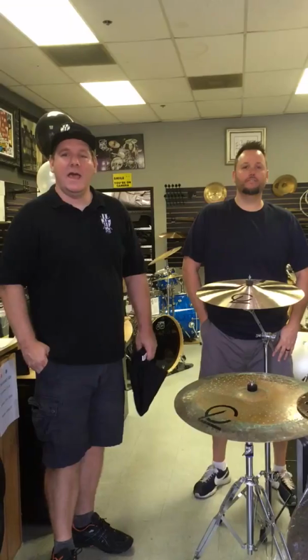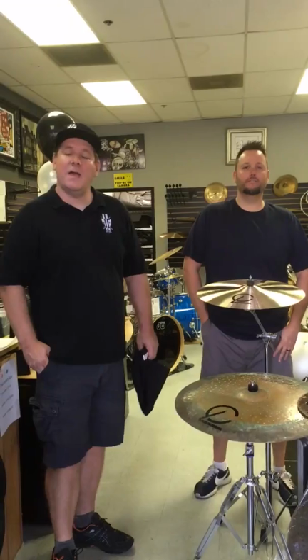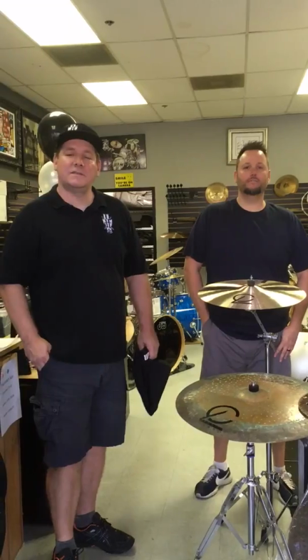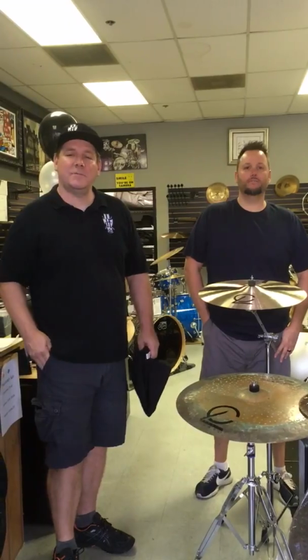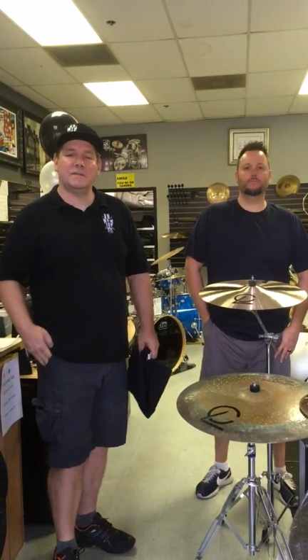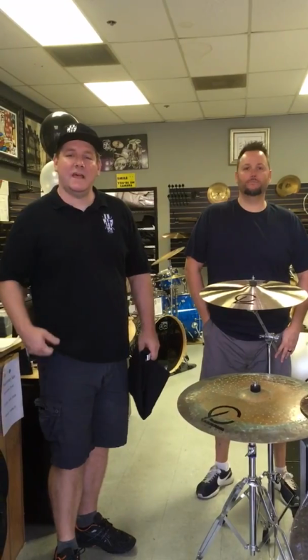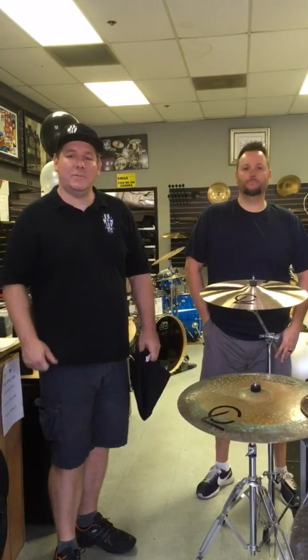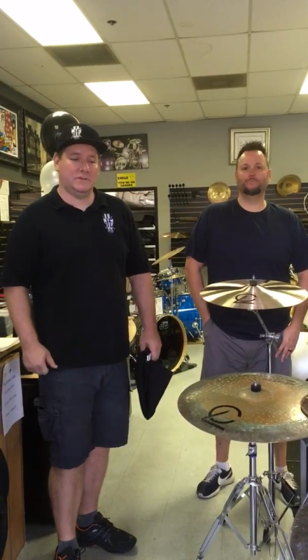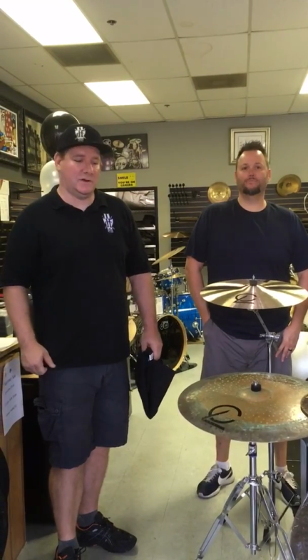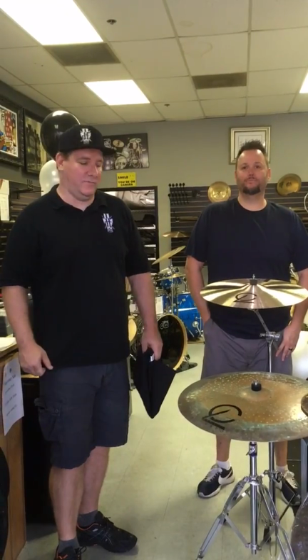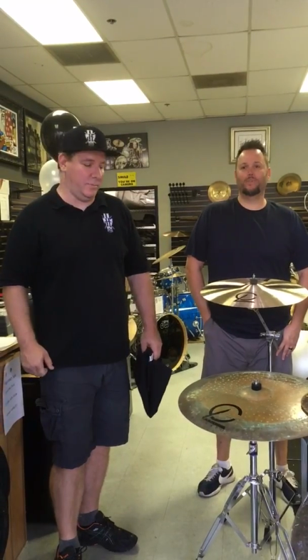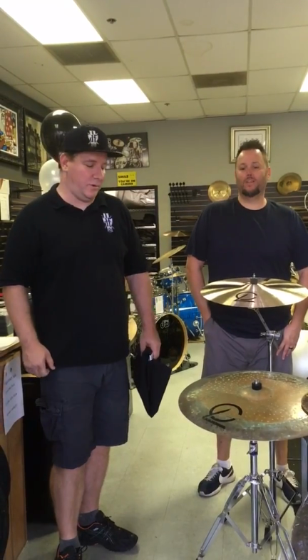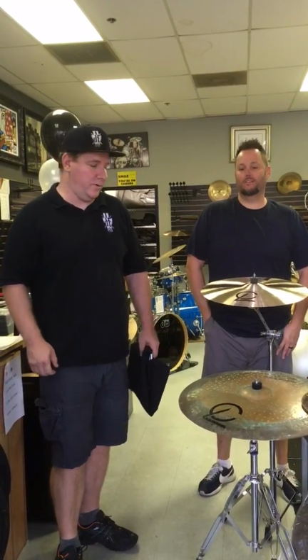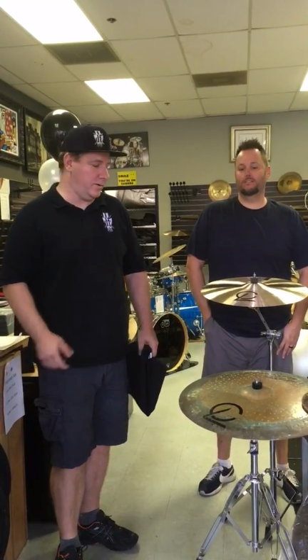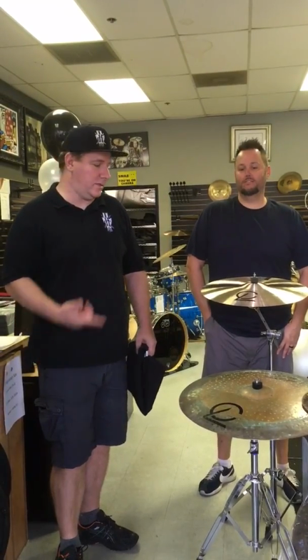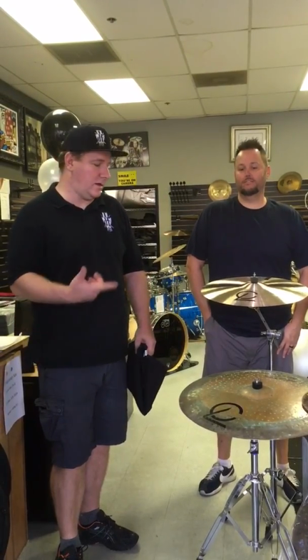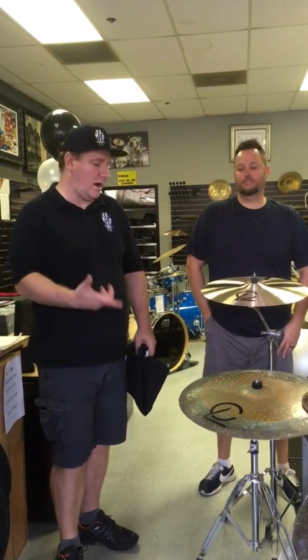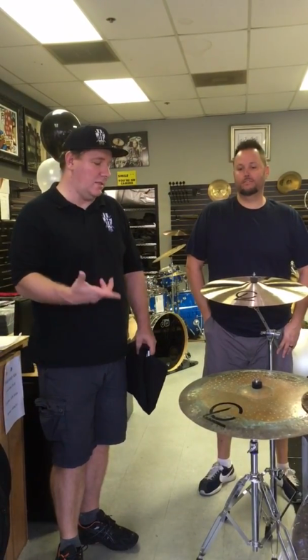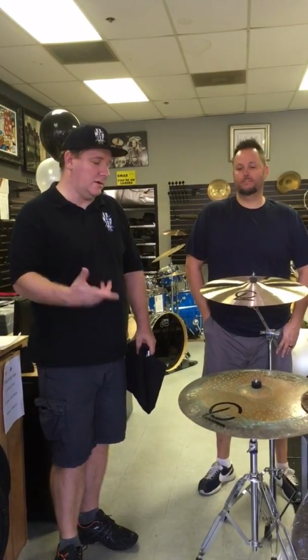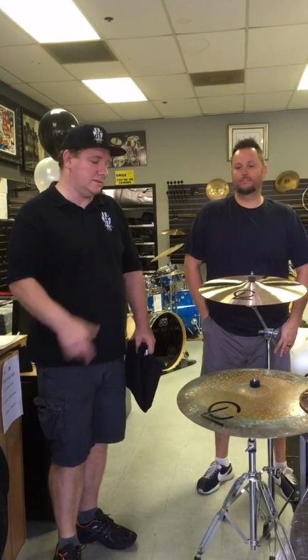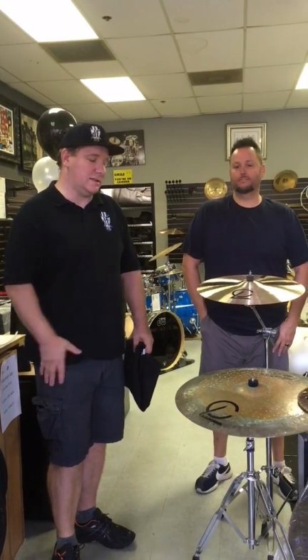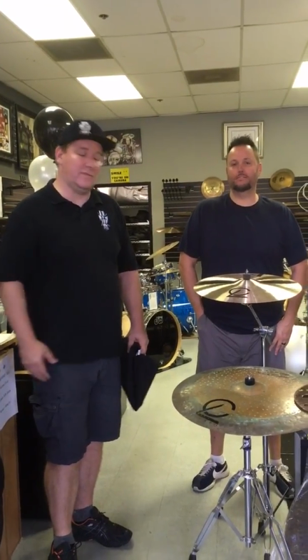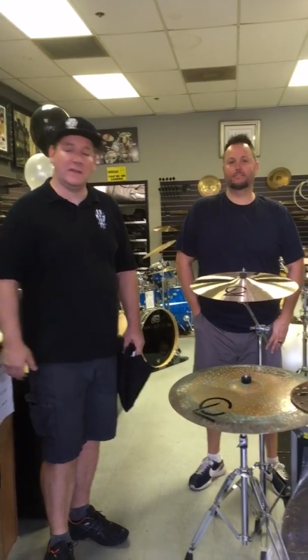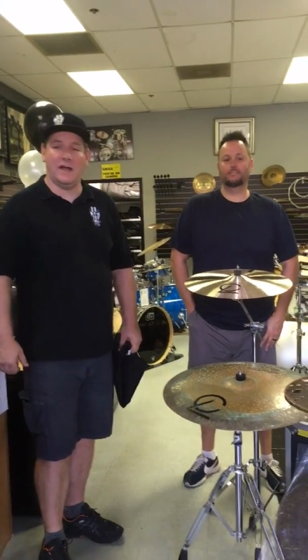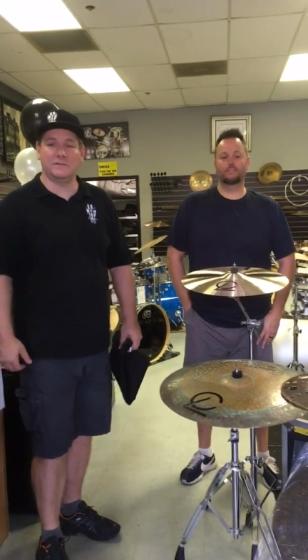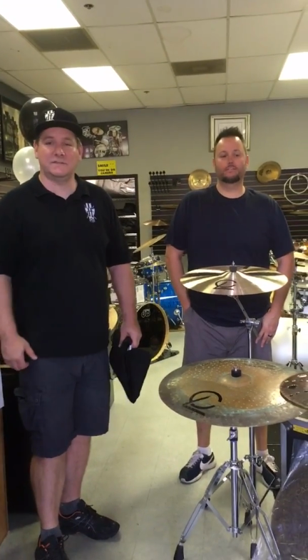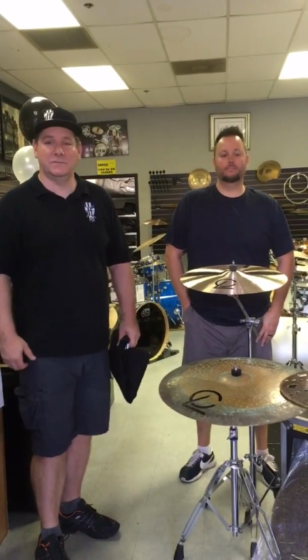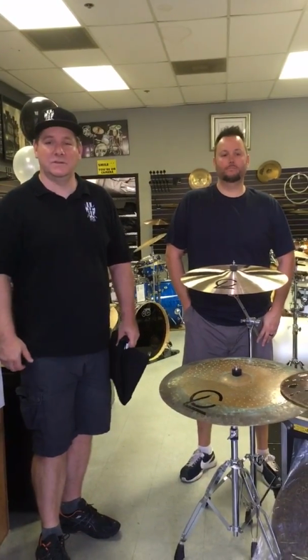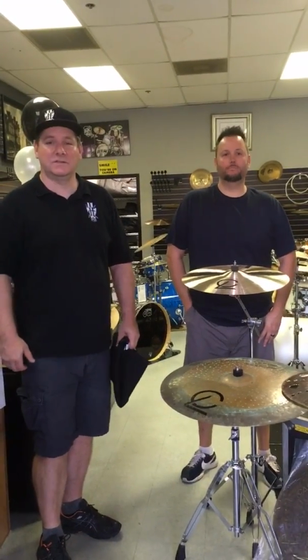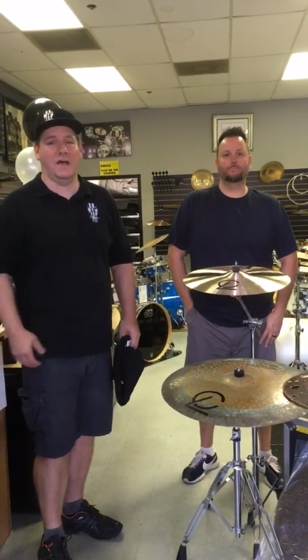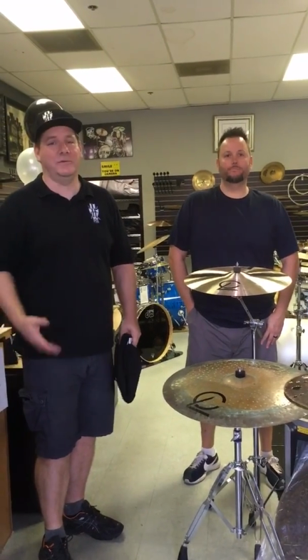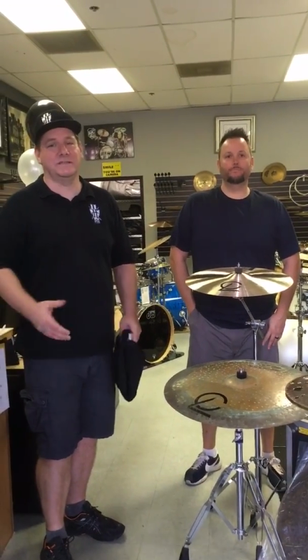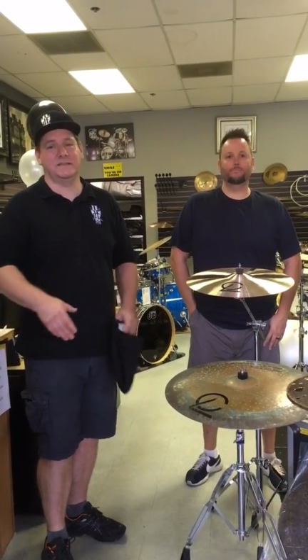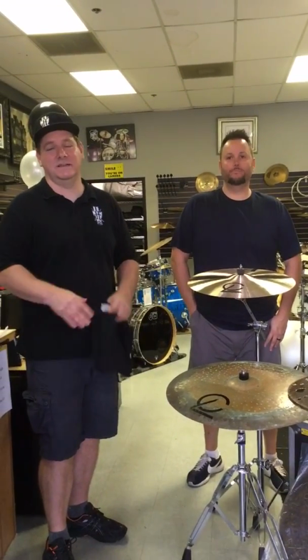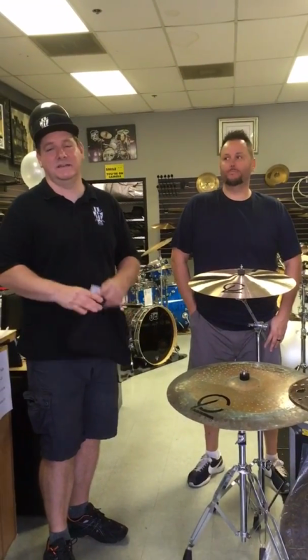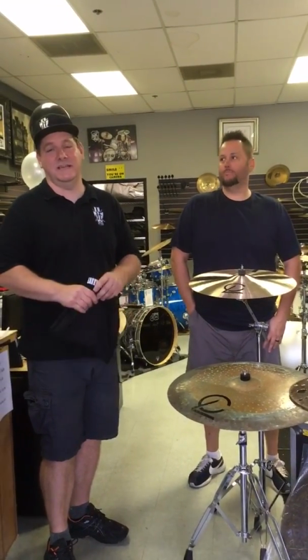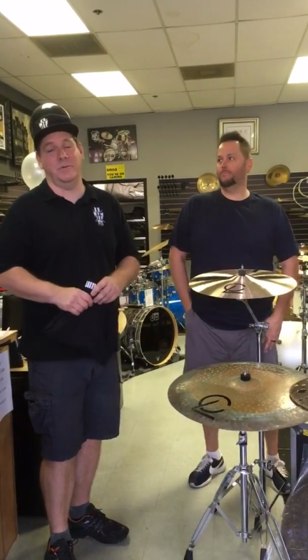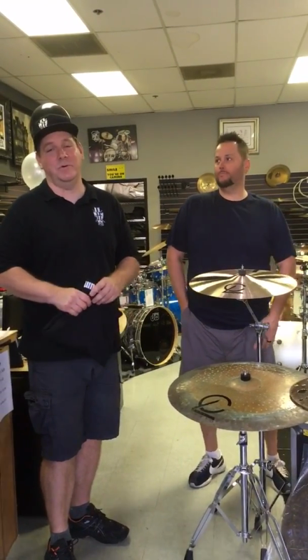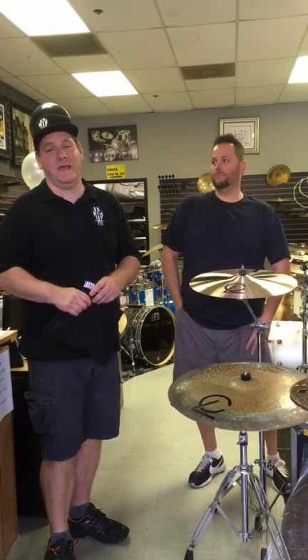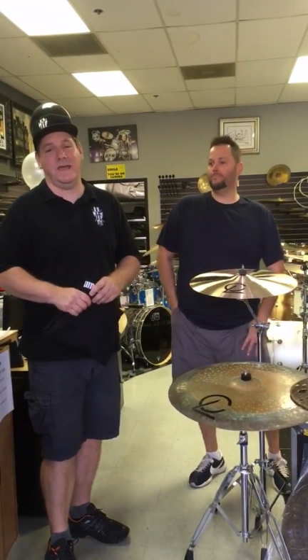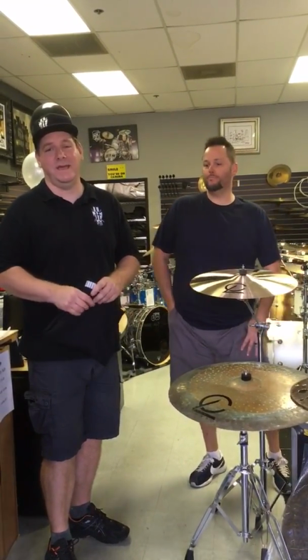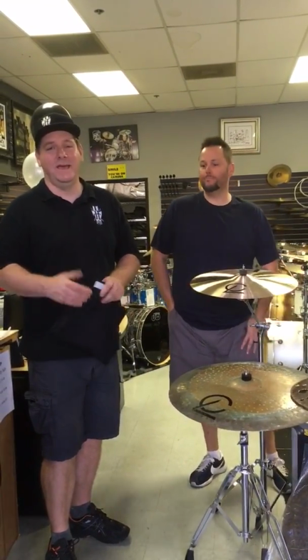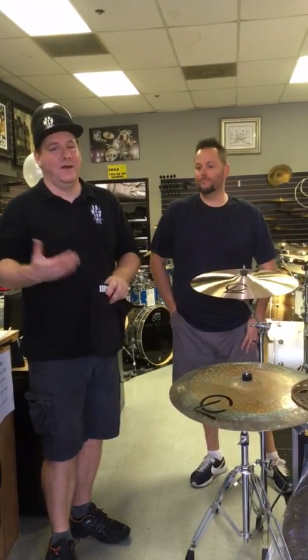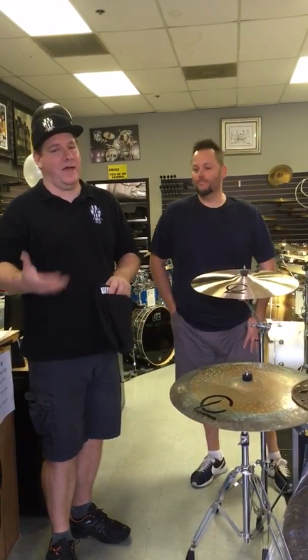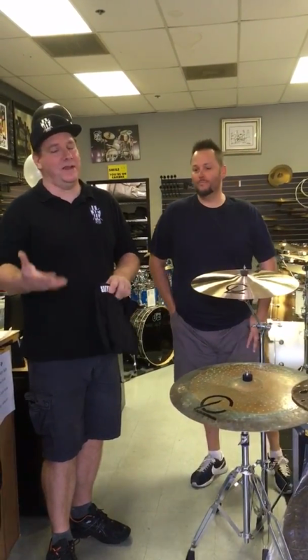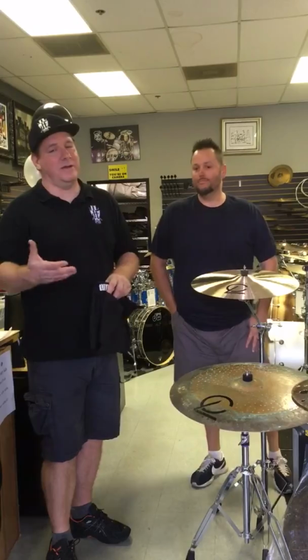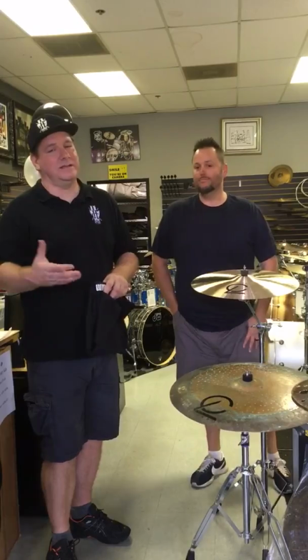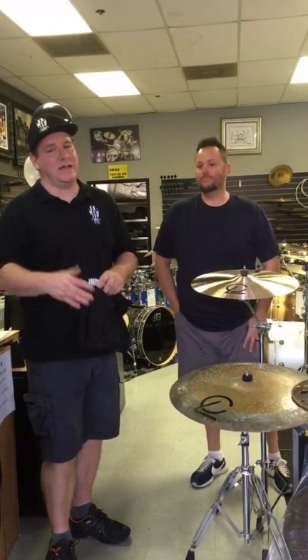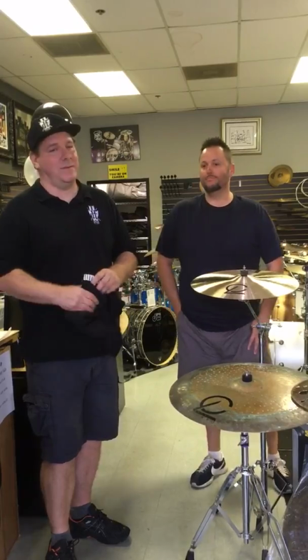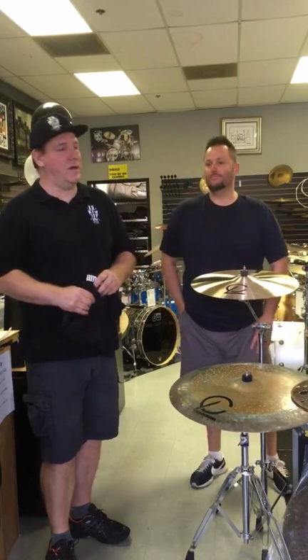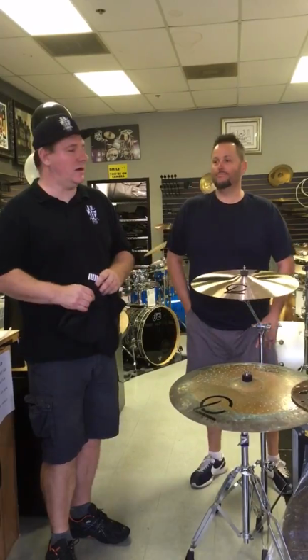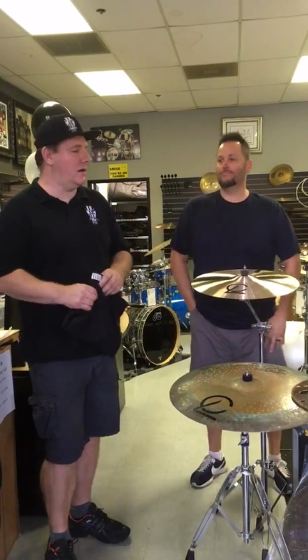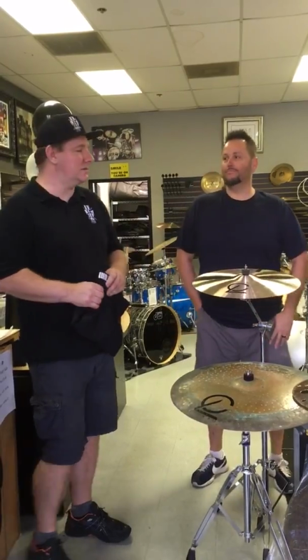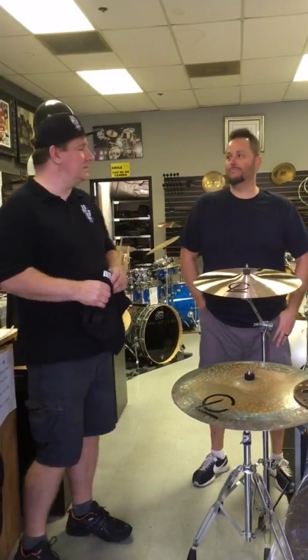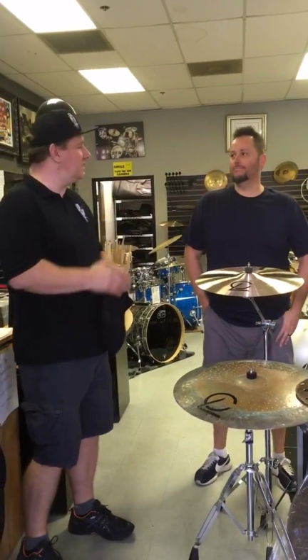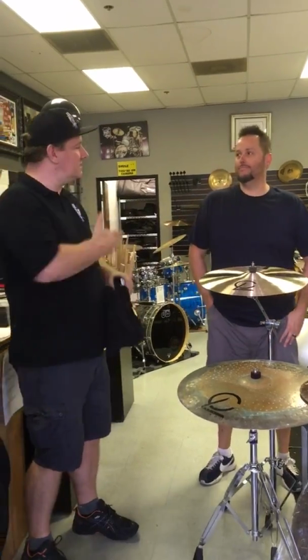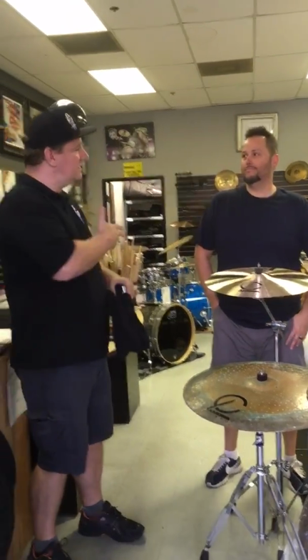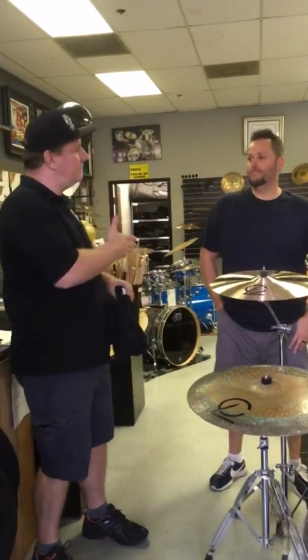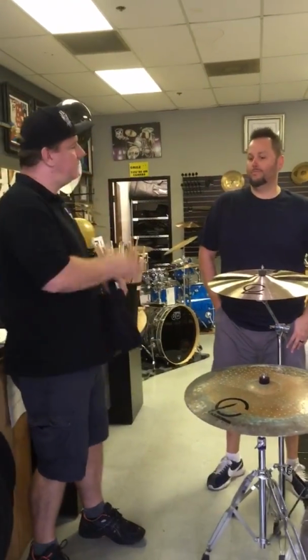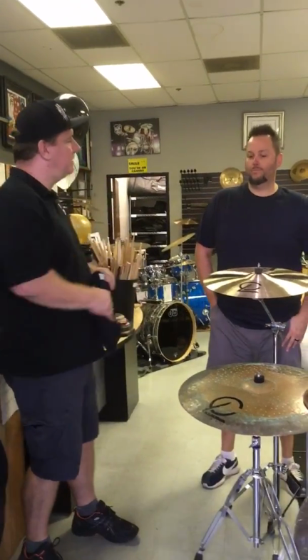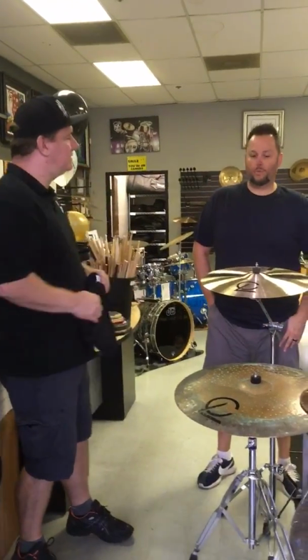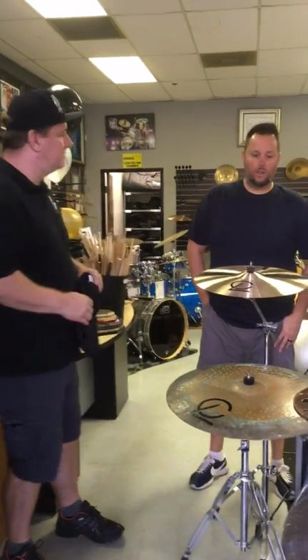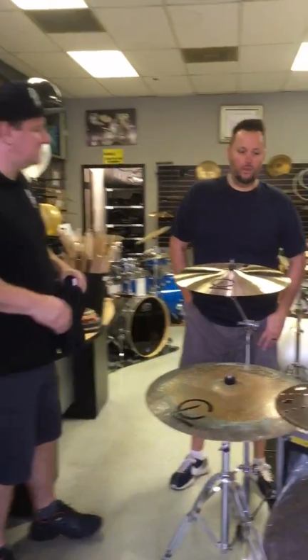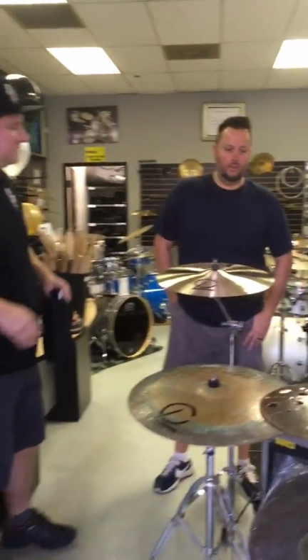Hey, what's up? It's Ed with Drum Flipper here with Carlos of Legato Cymbals. We just did a demo day and had a great time. Carlos, can you tell us a little bit about your cymbals?